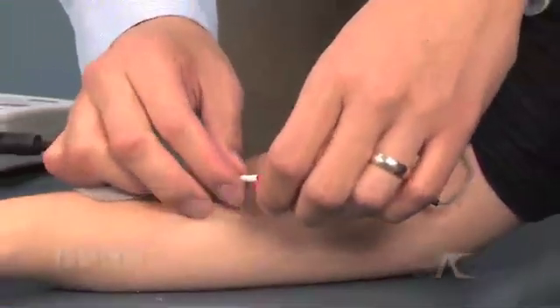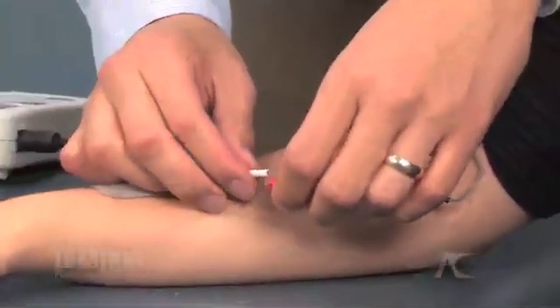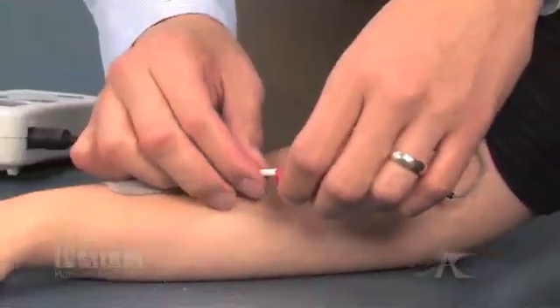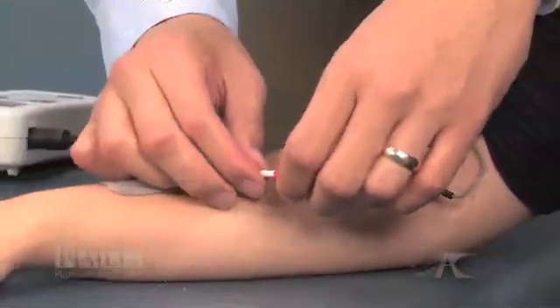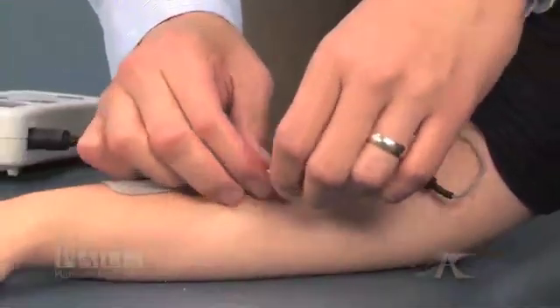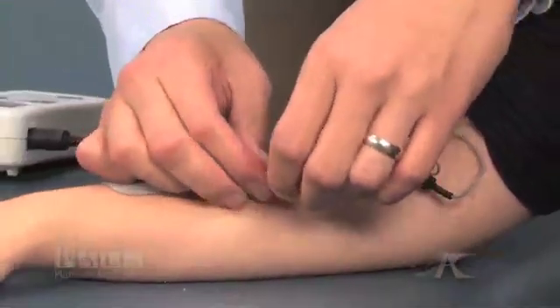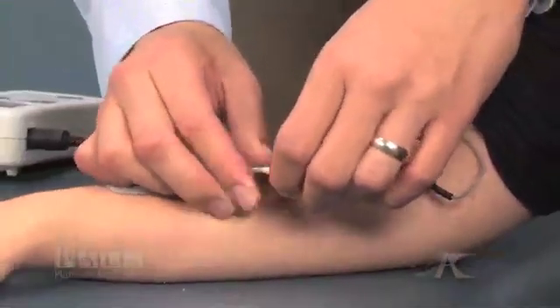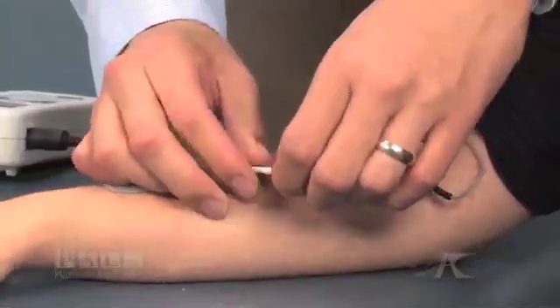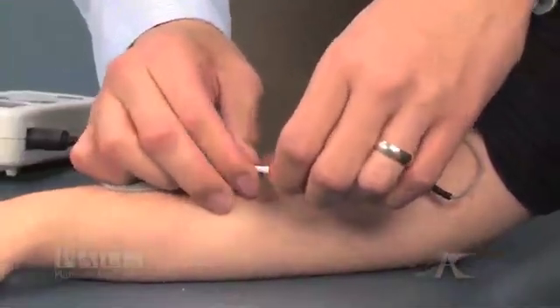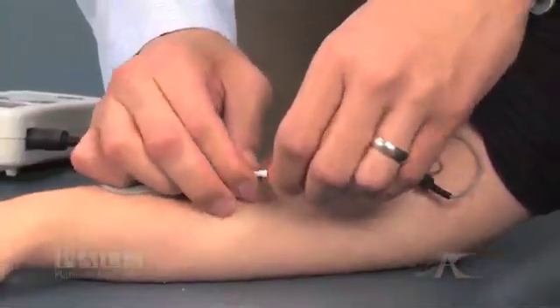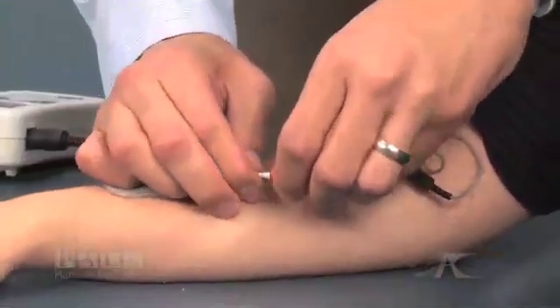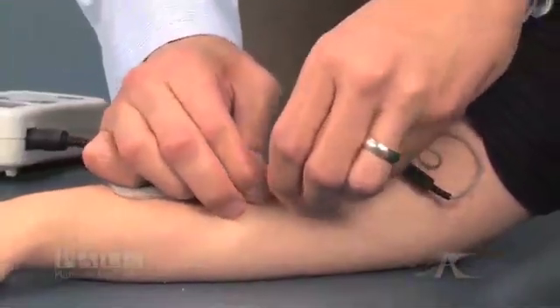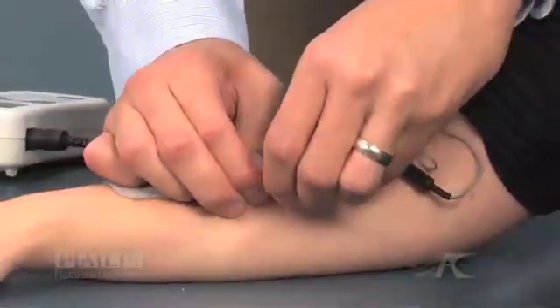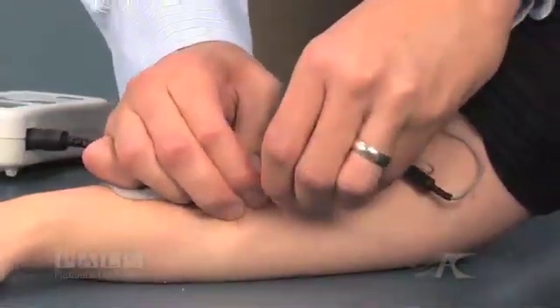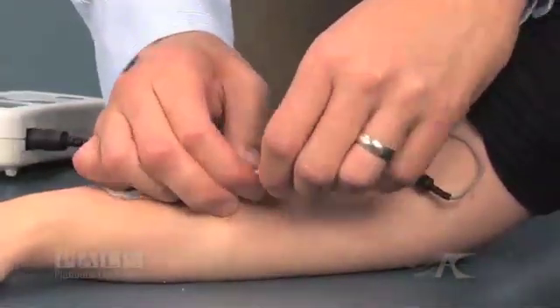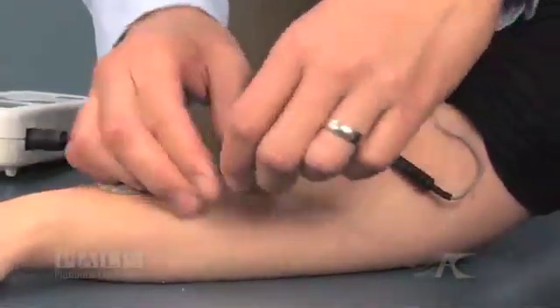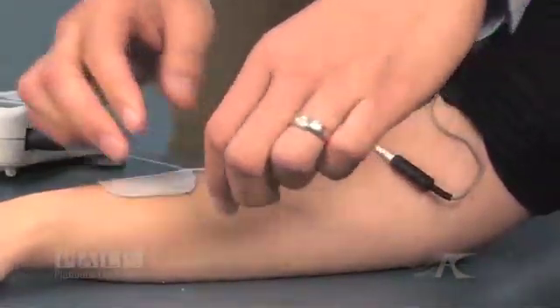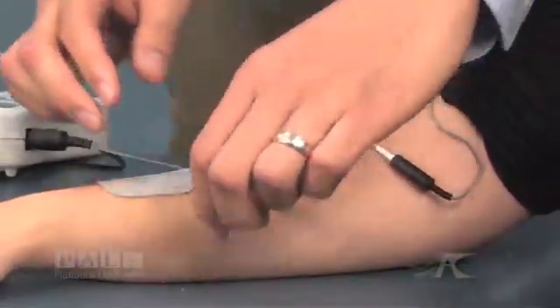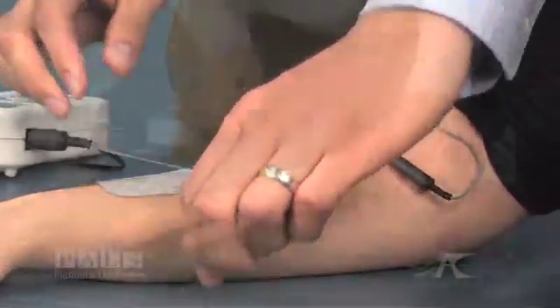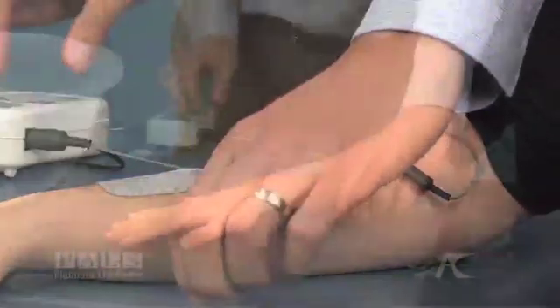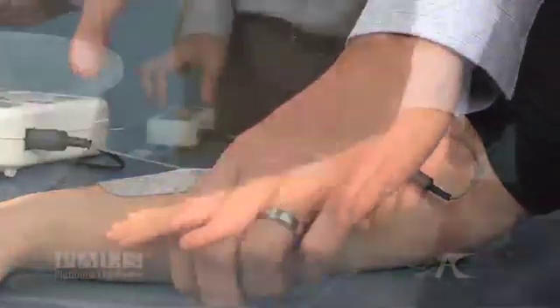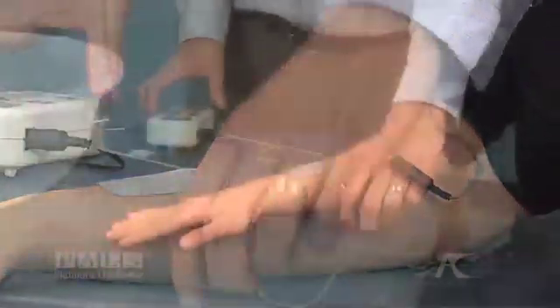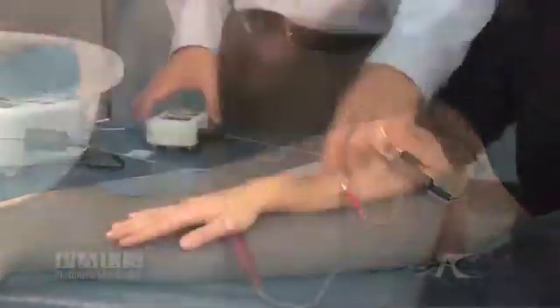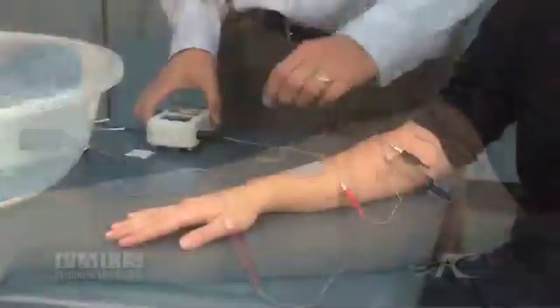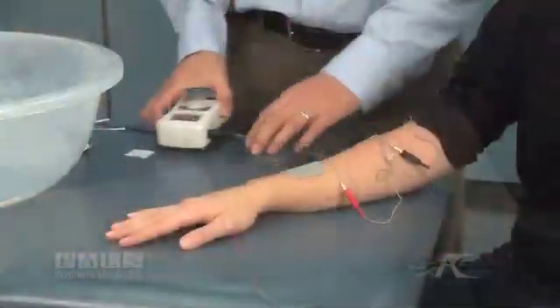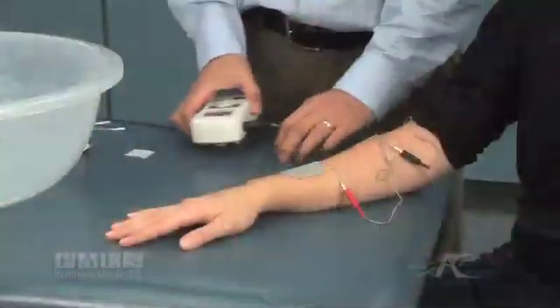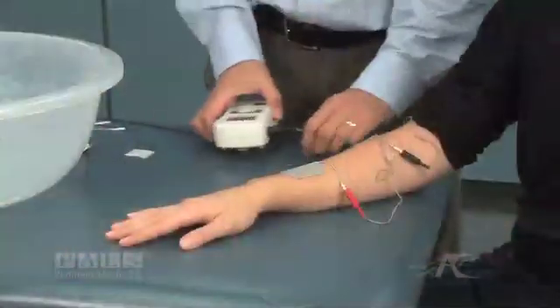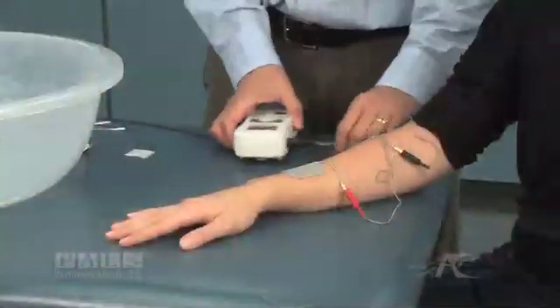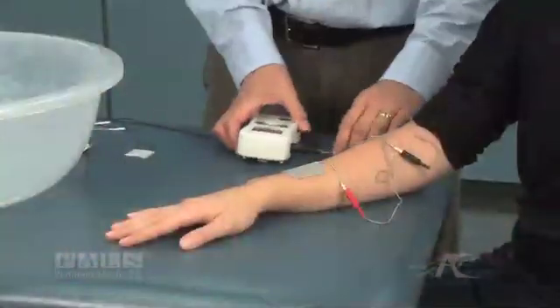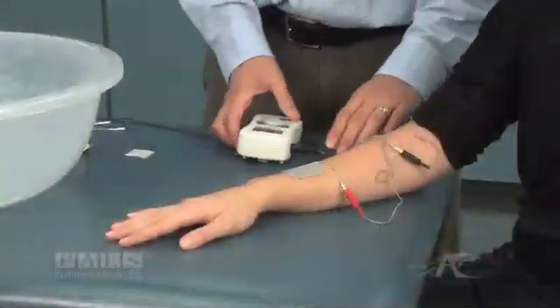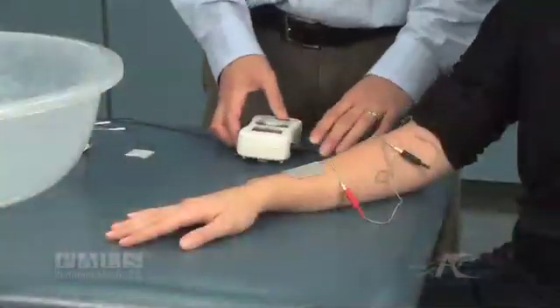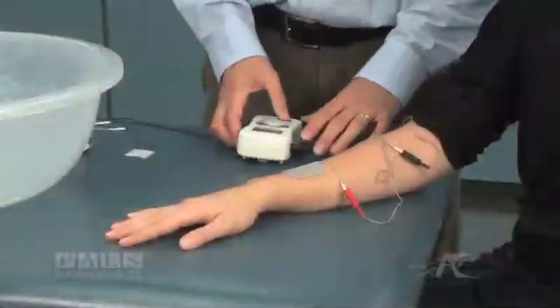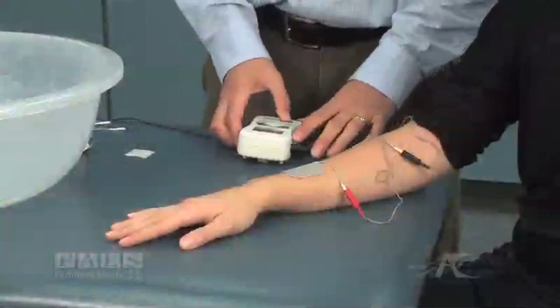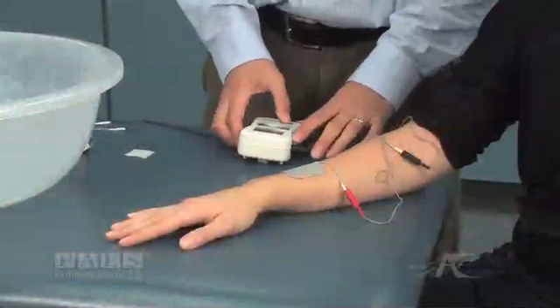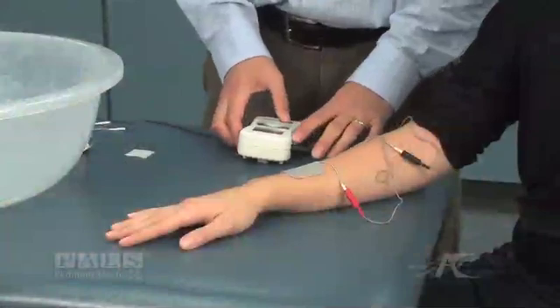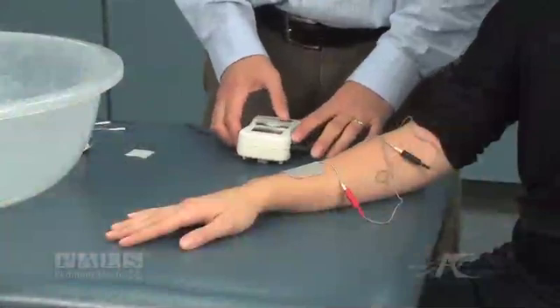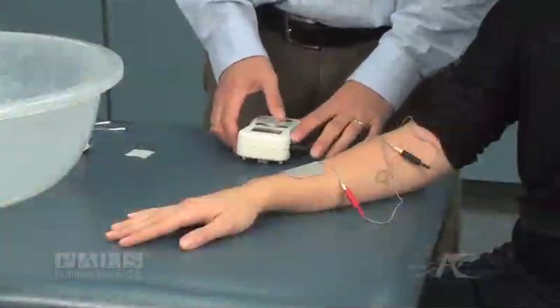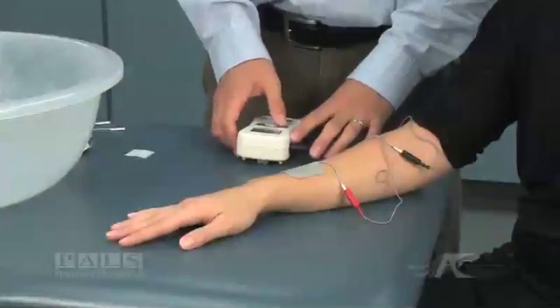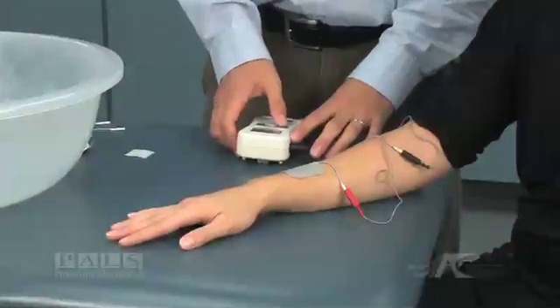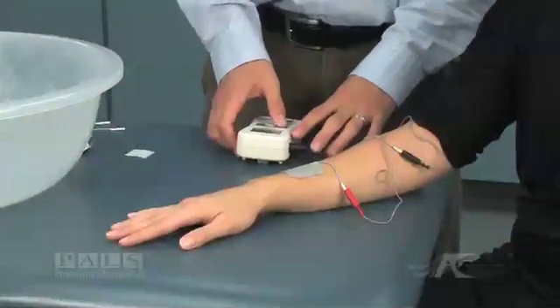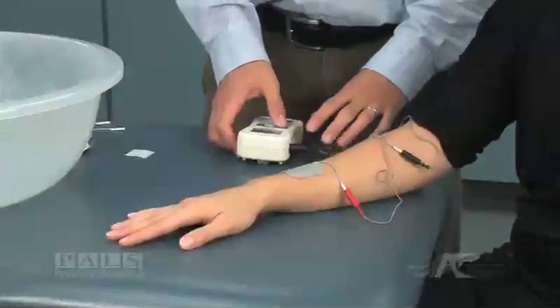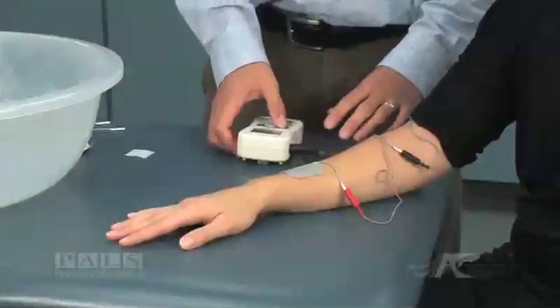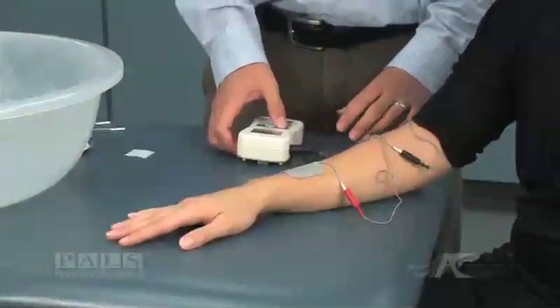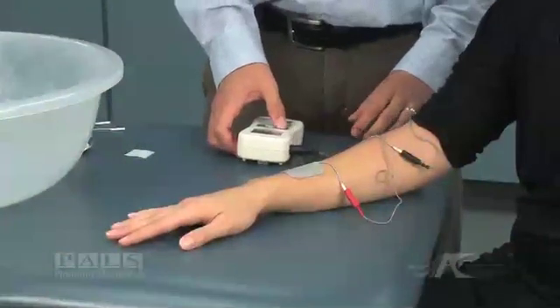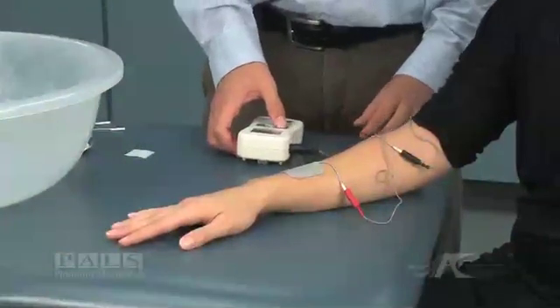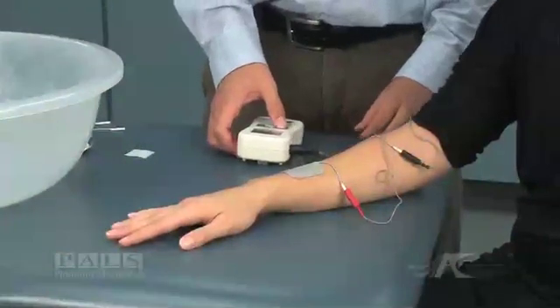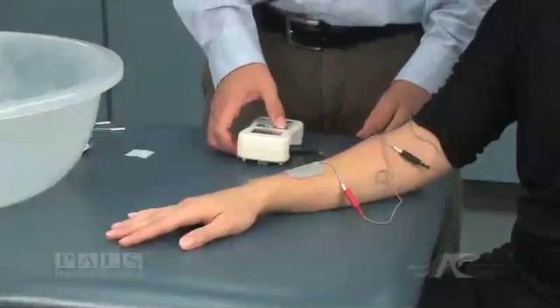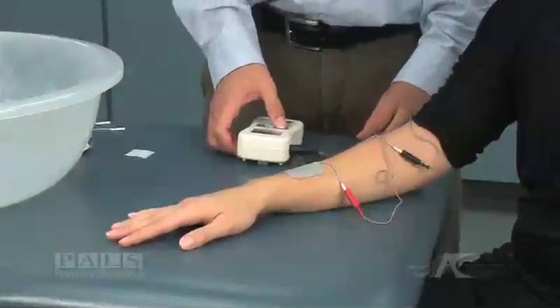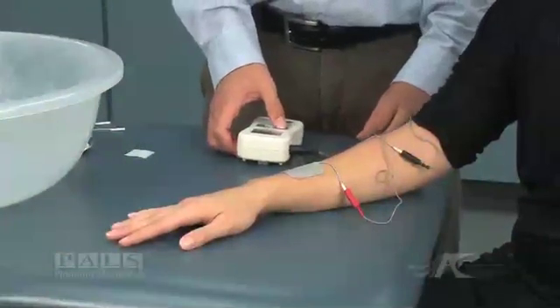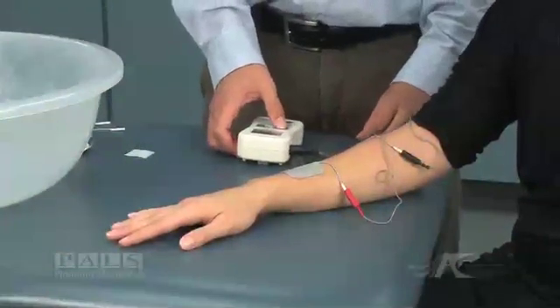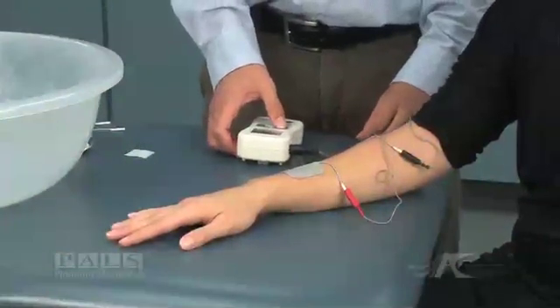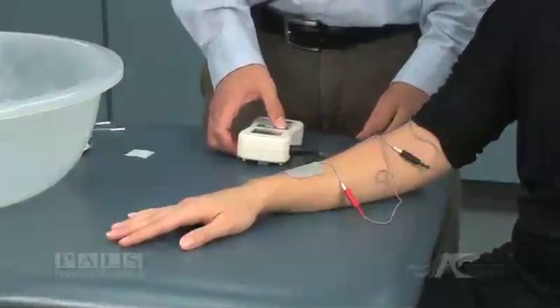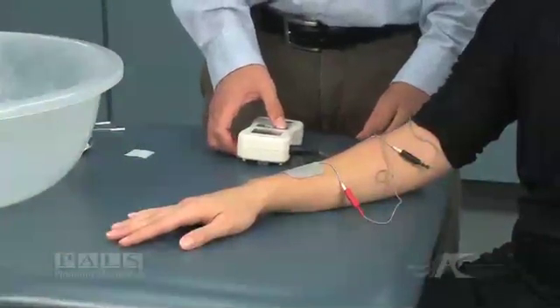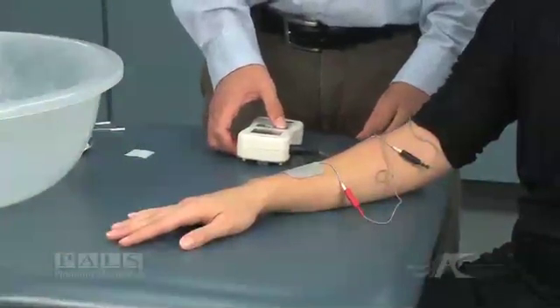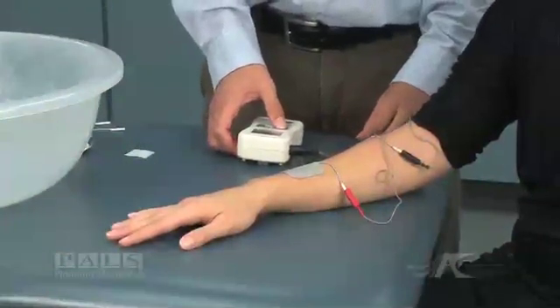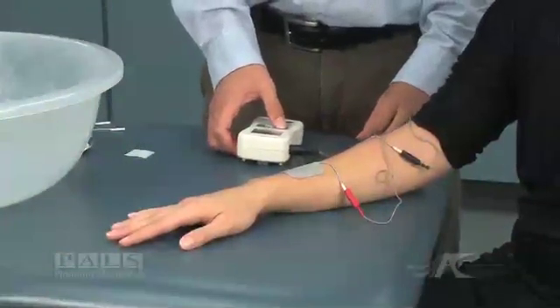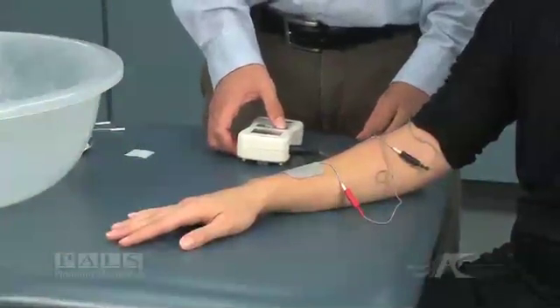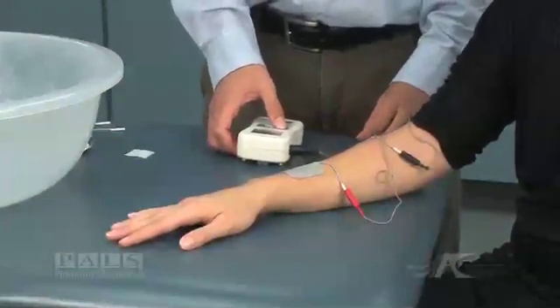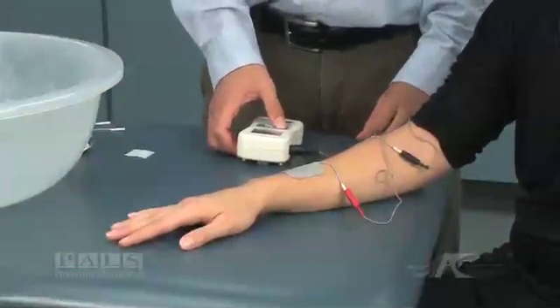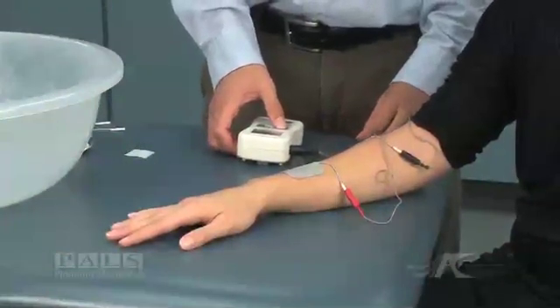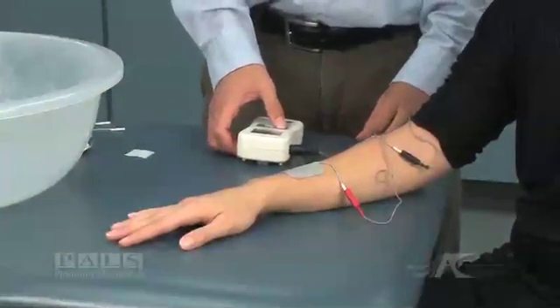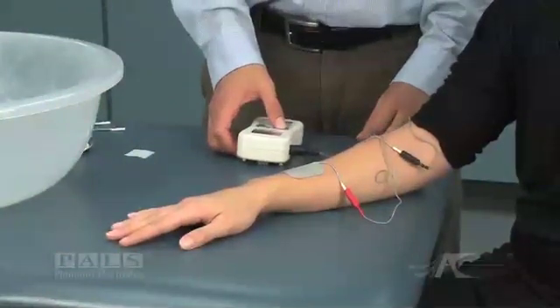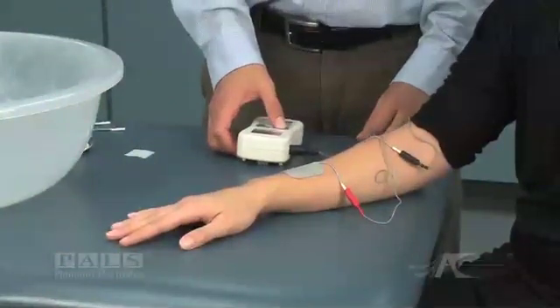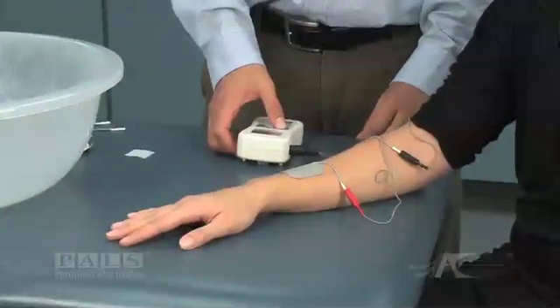Once the system is set, turn the stimulator on and slowly advance the amplitude according to your patient's tolerance.